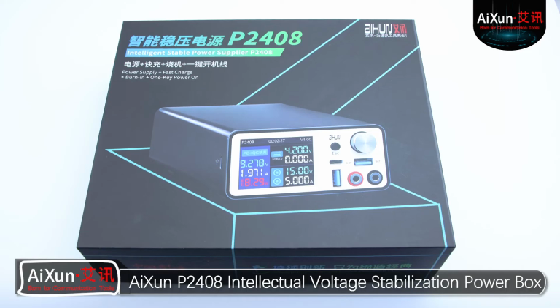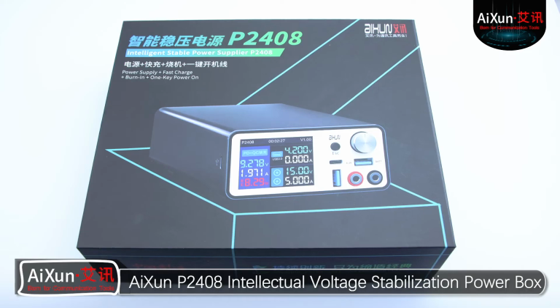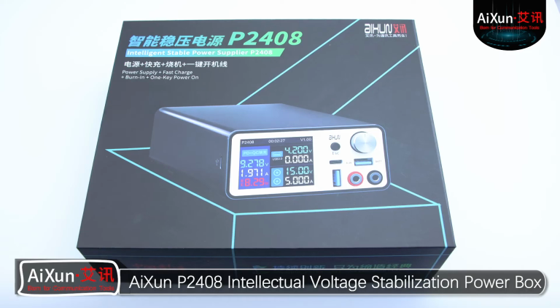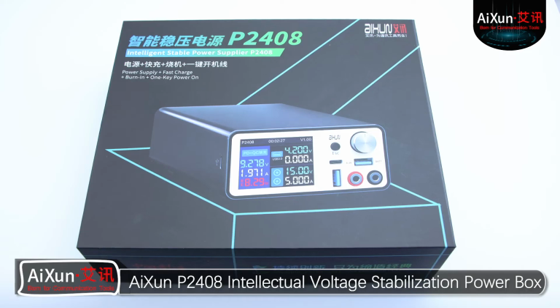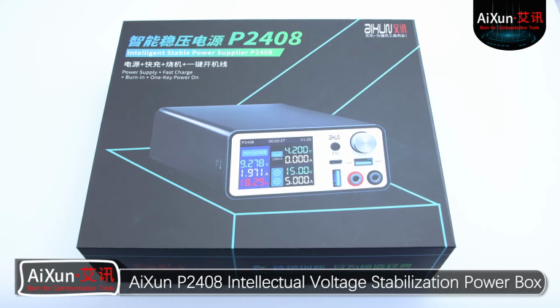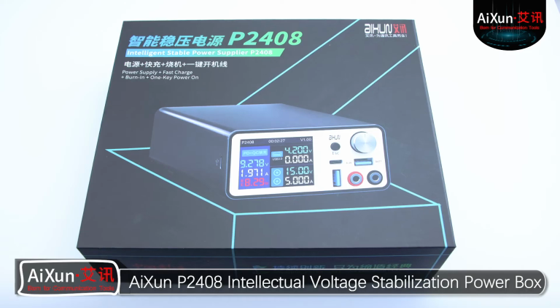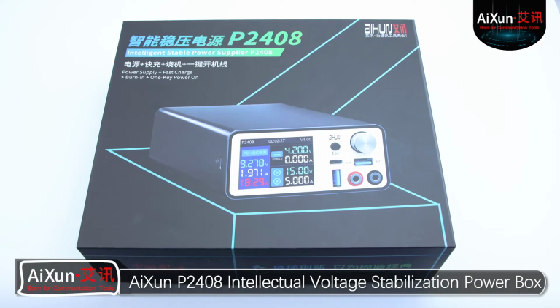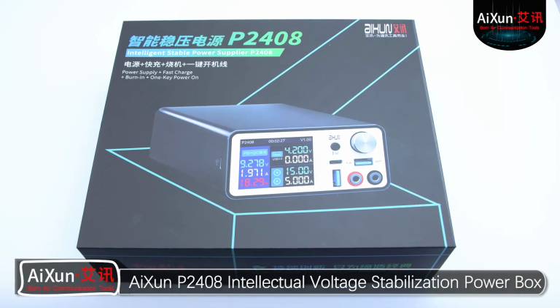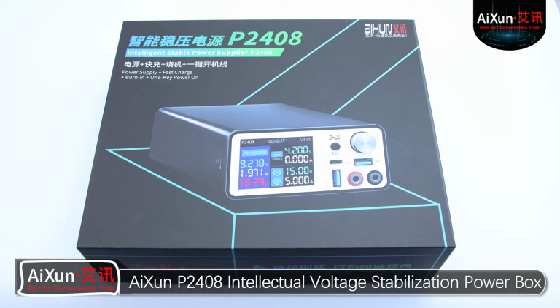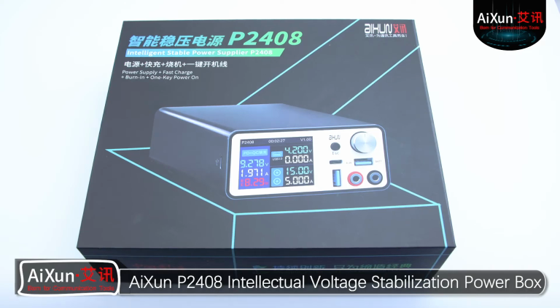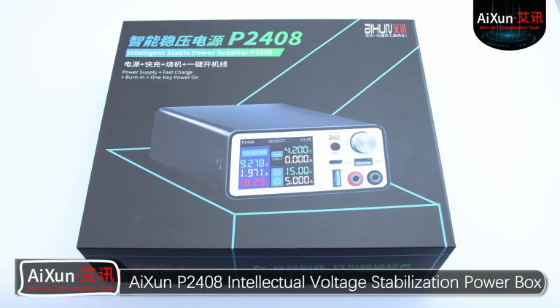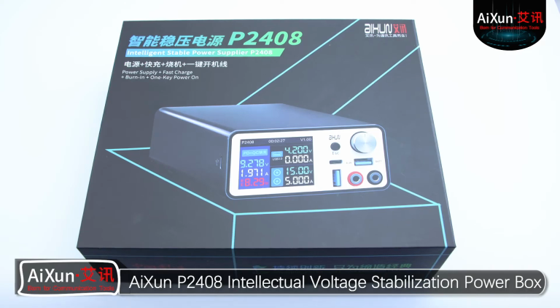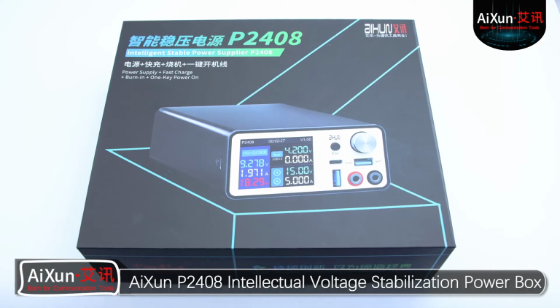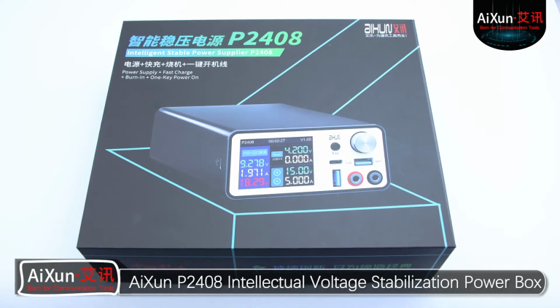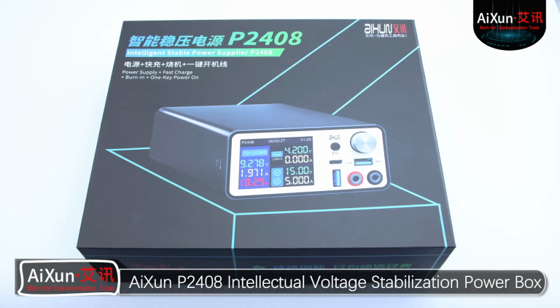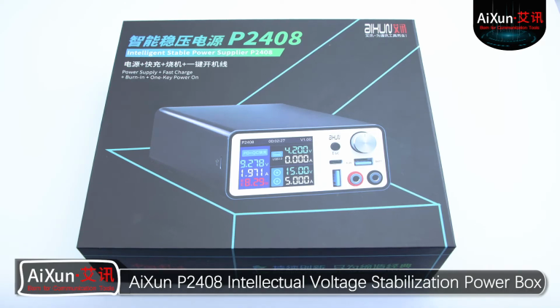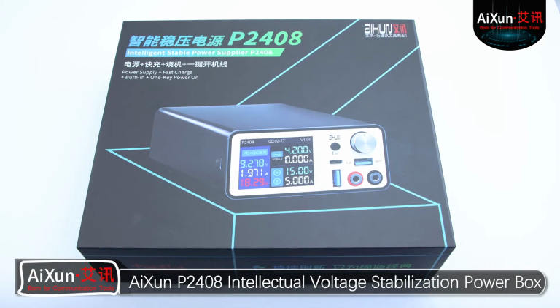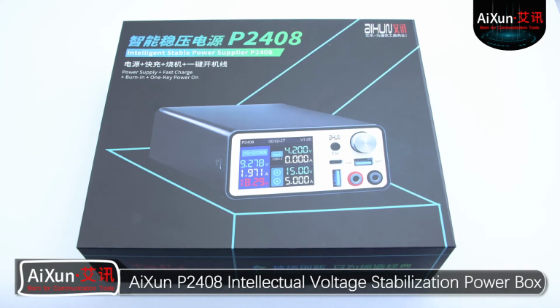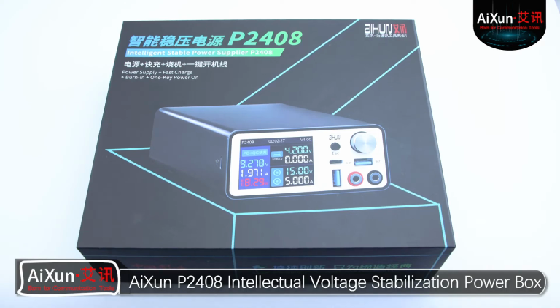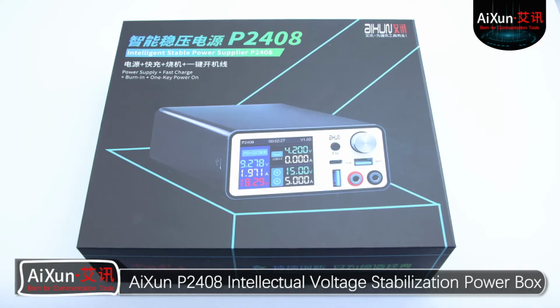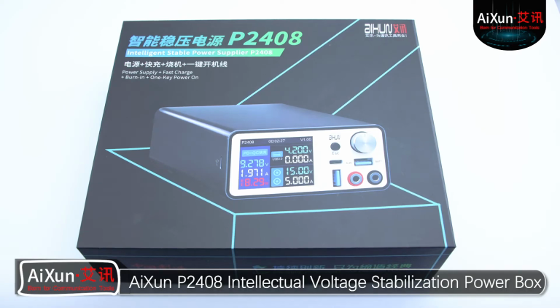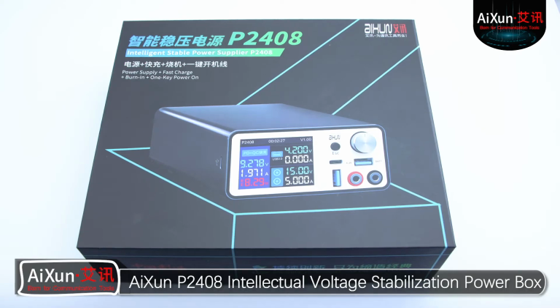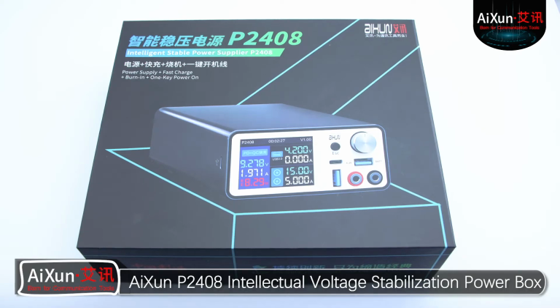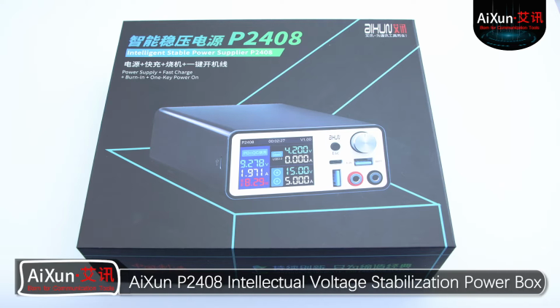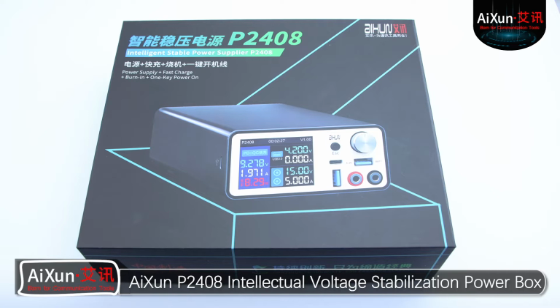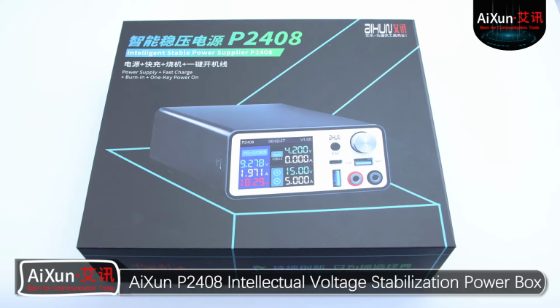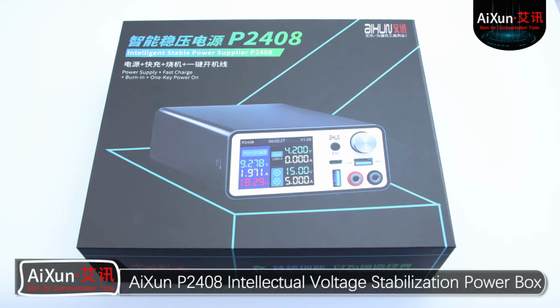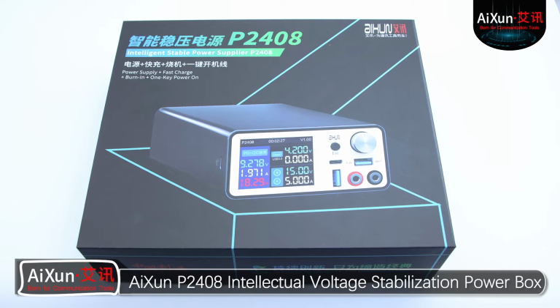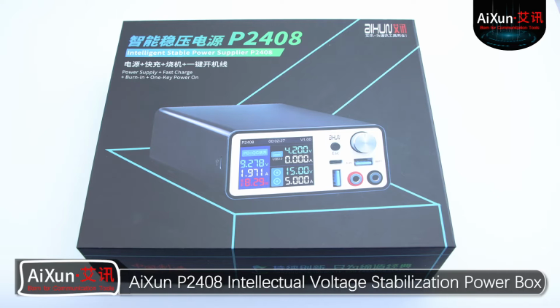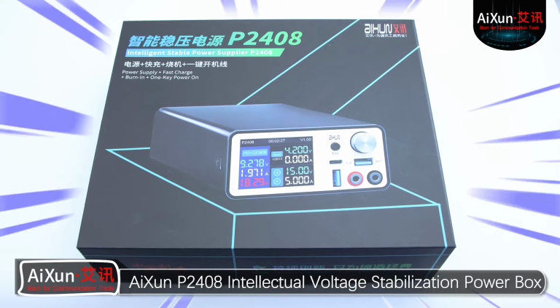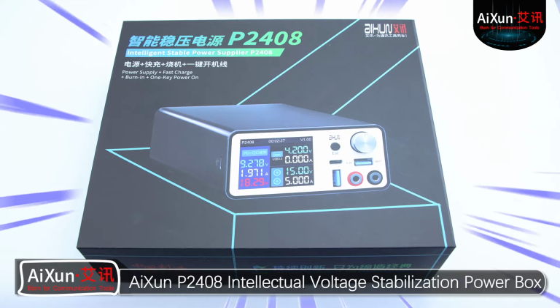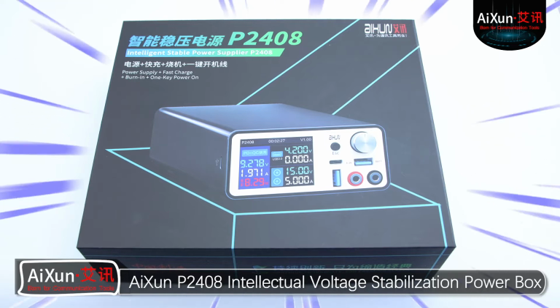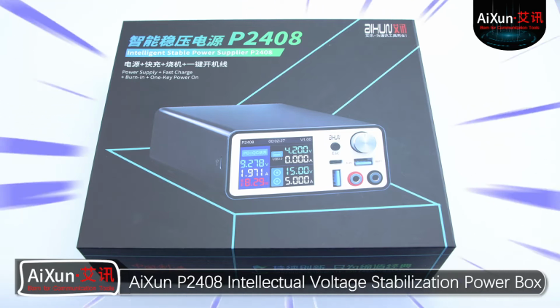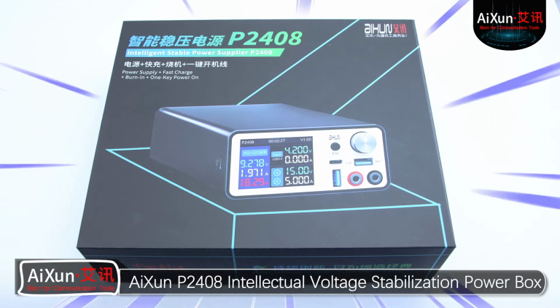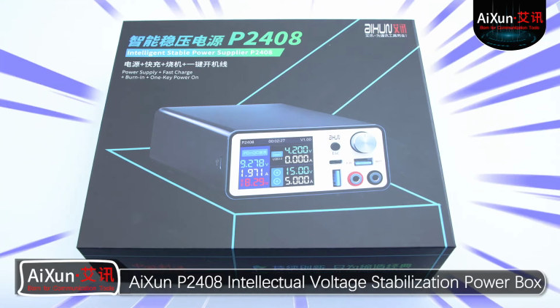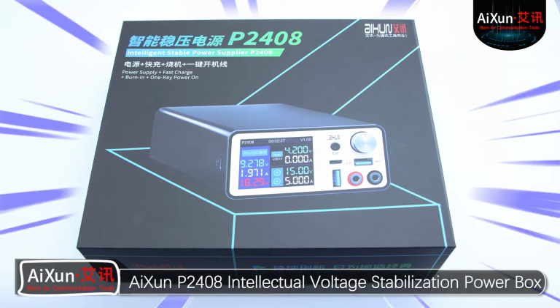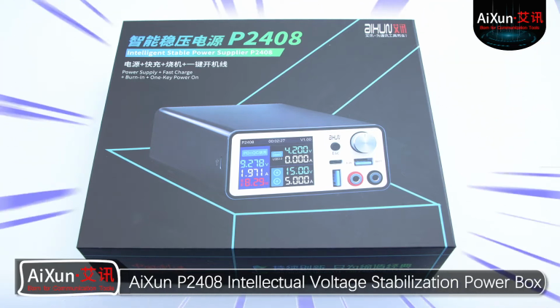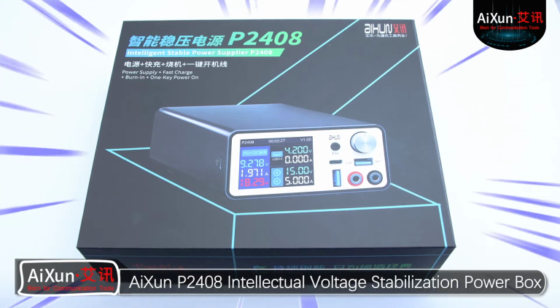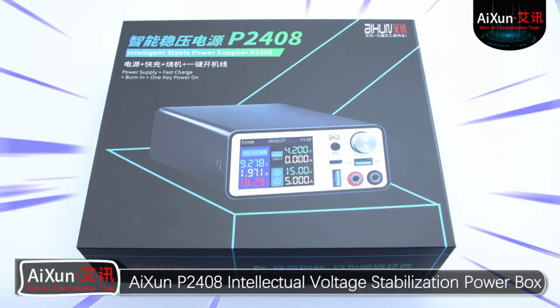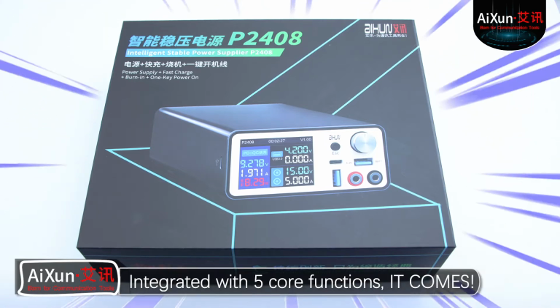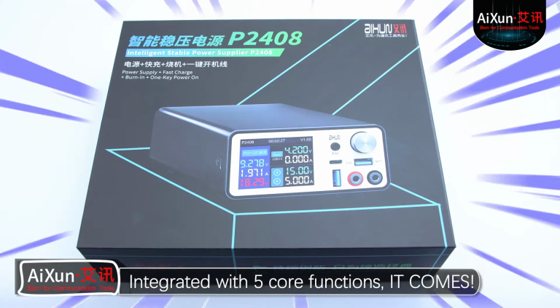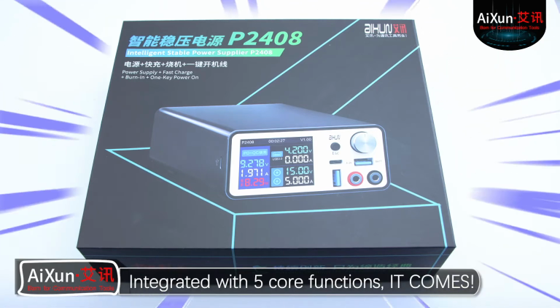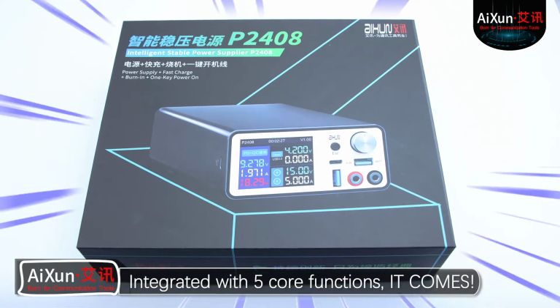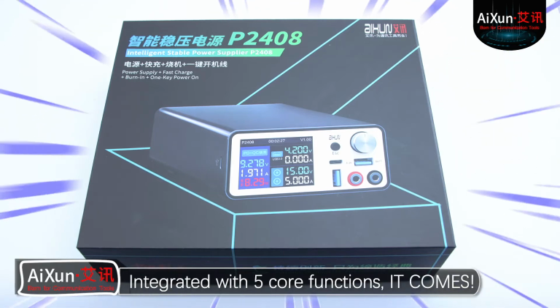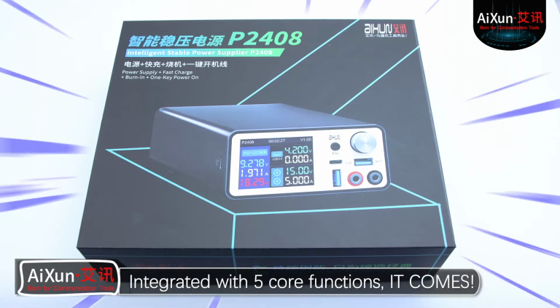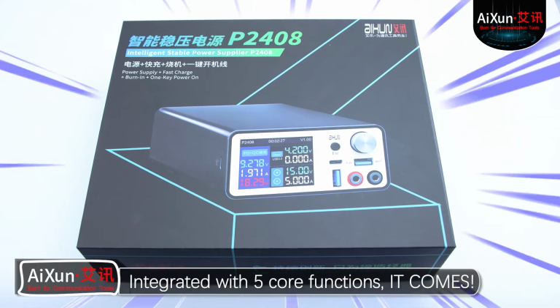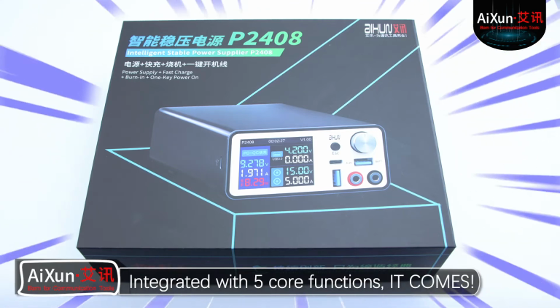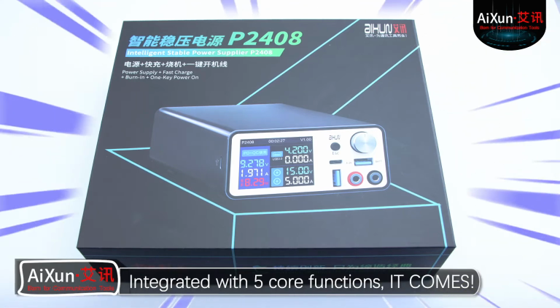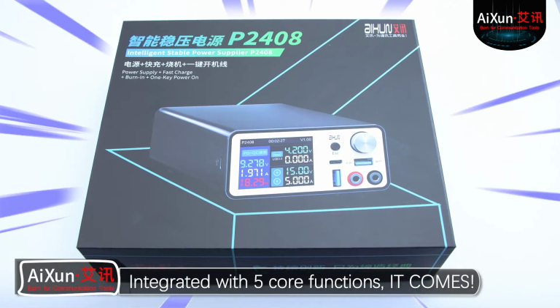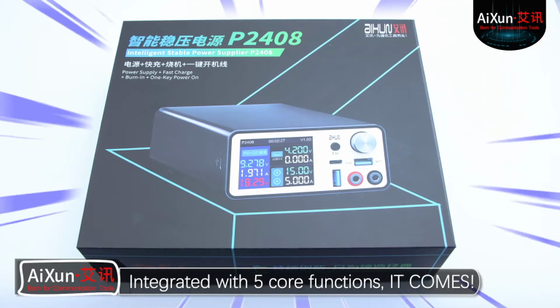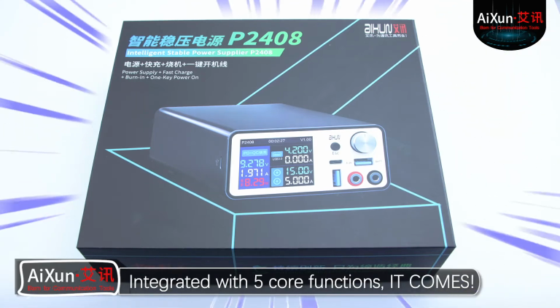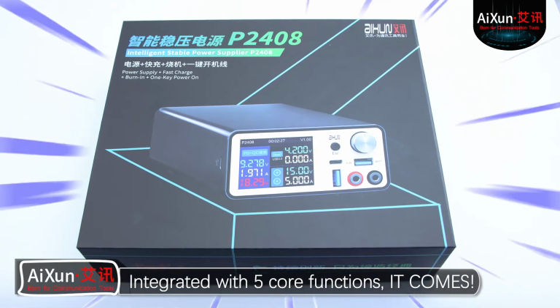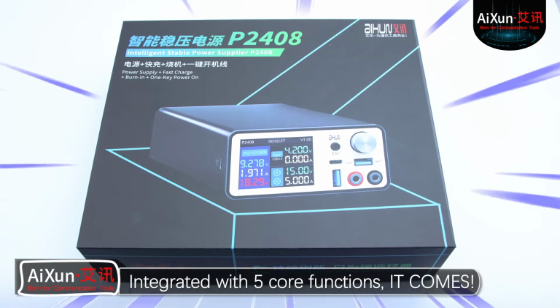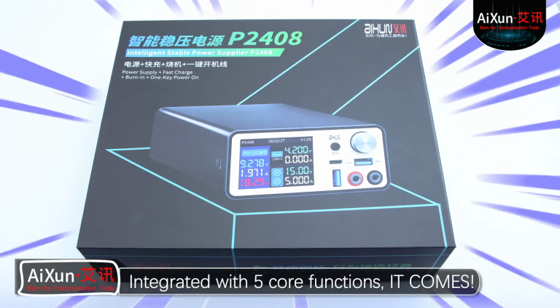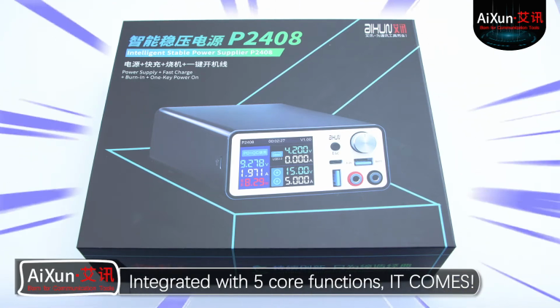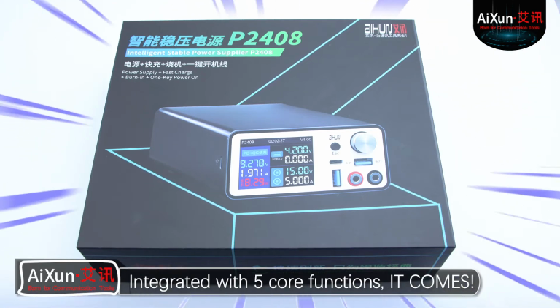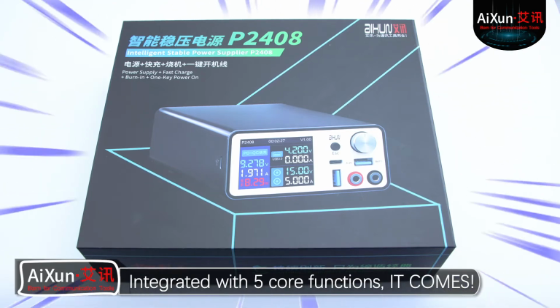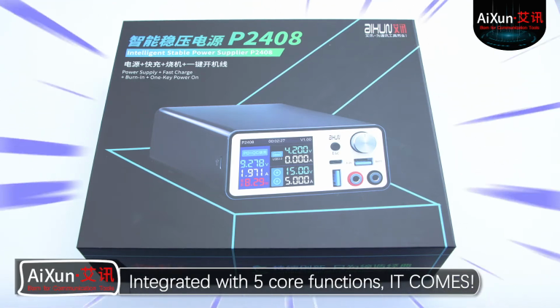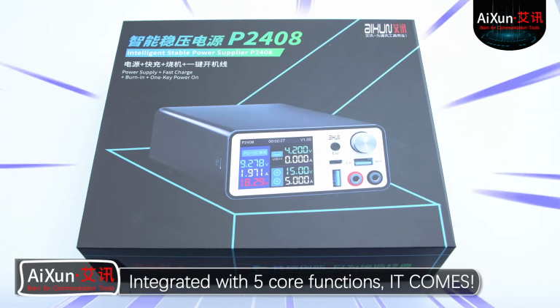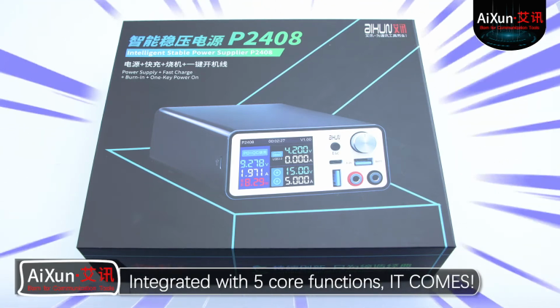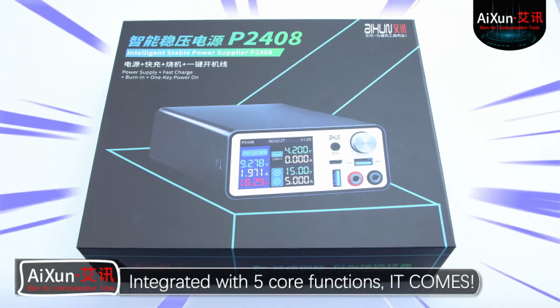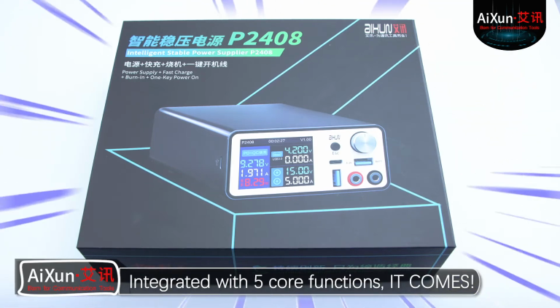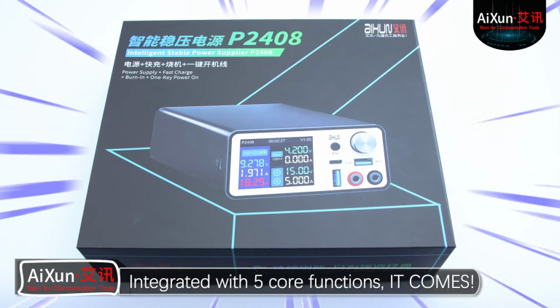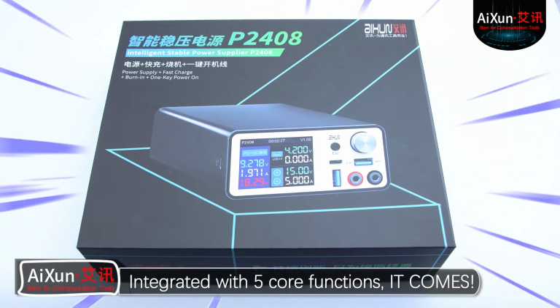Exxon P2408 Intellectual Voltage Stabilization Power Box, integrated with 5 core functions.